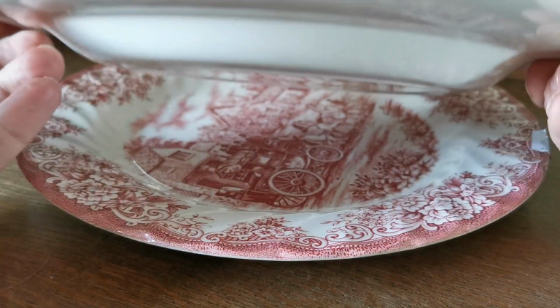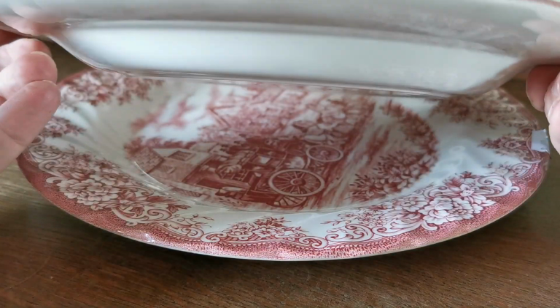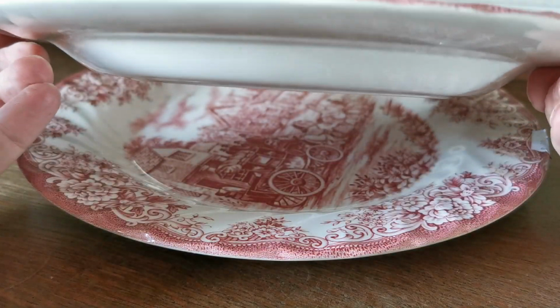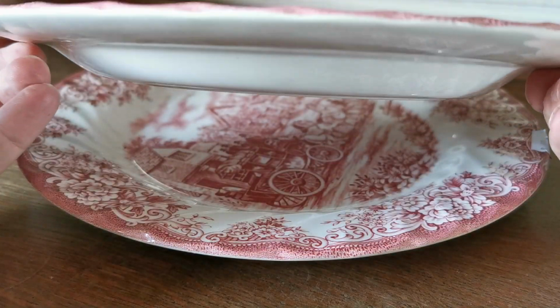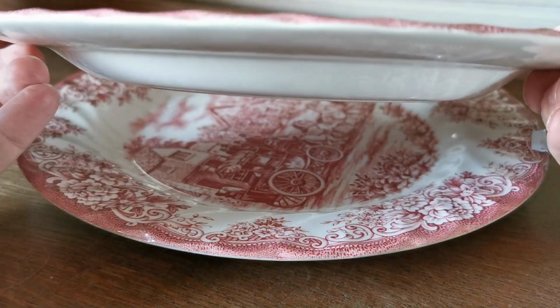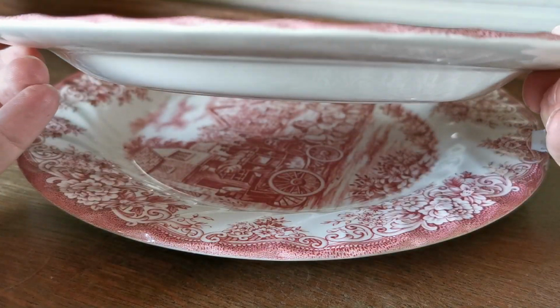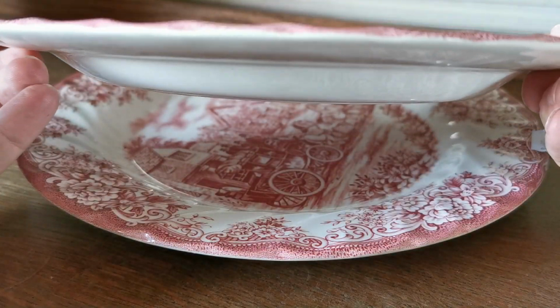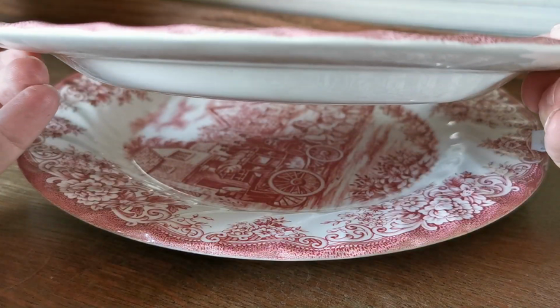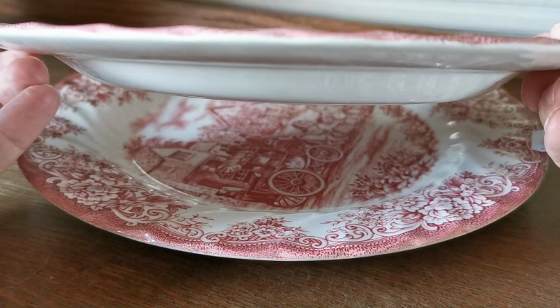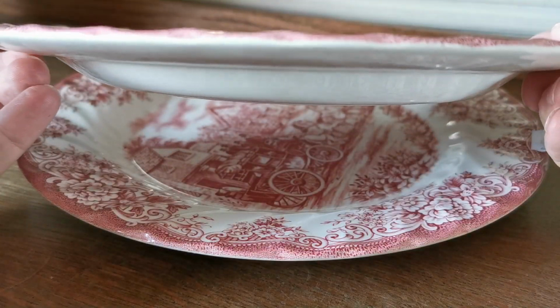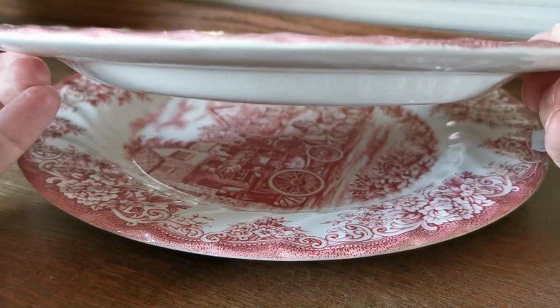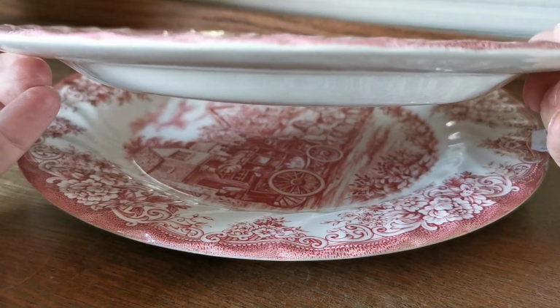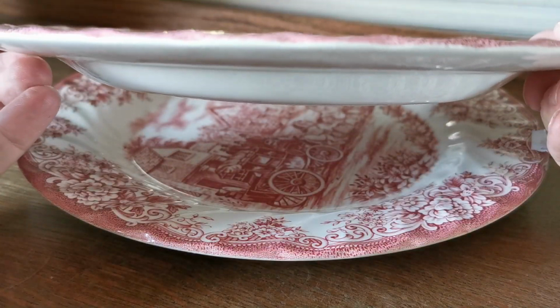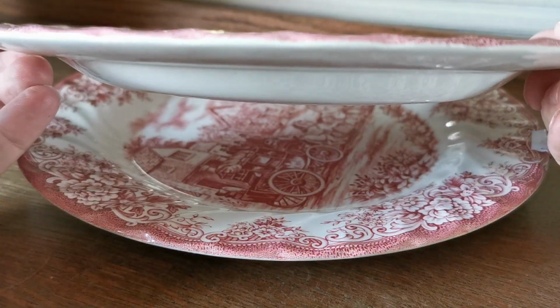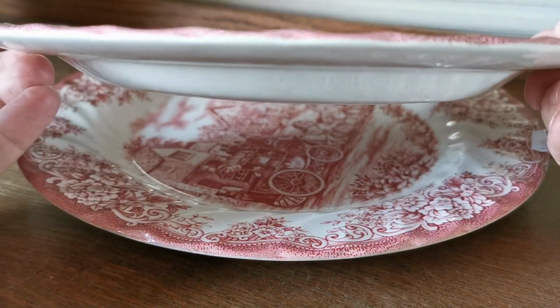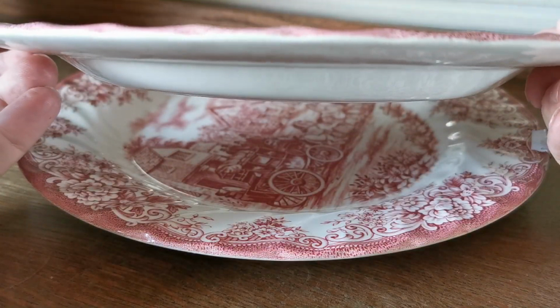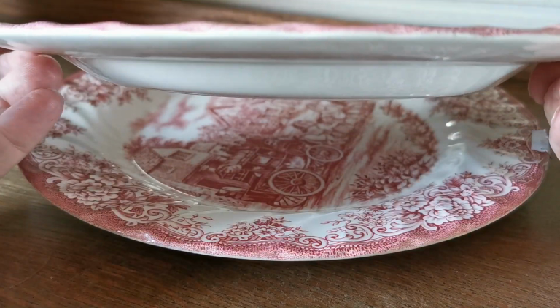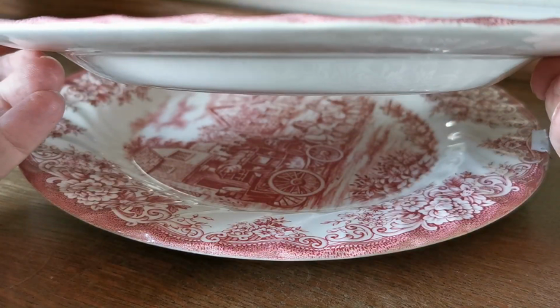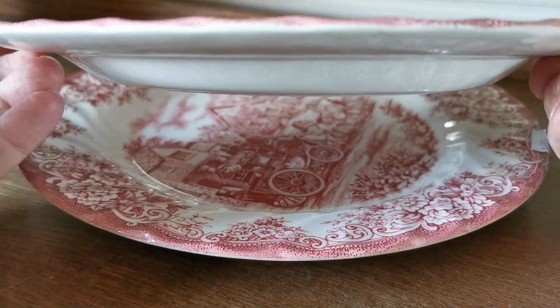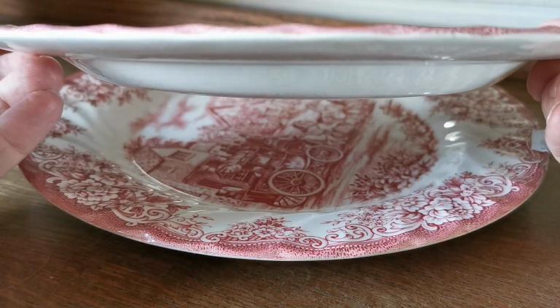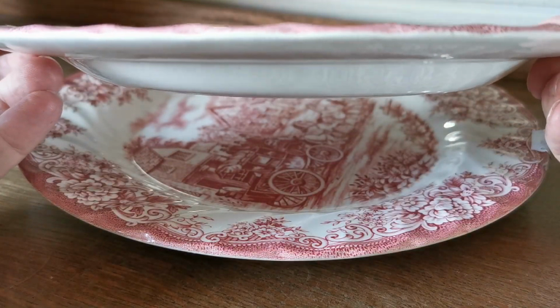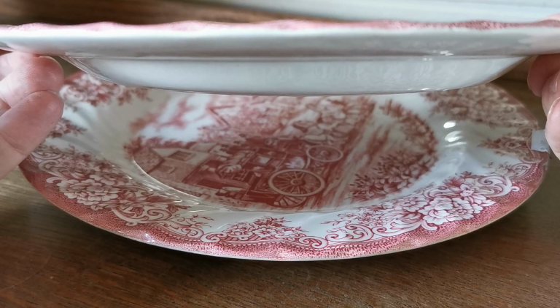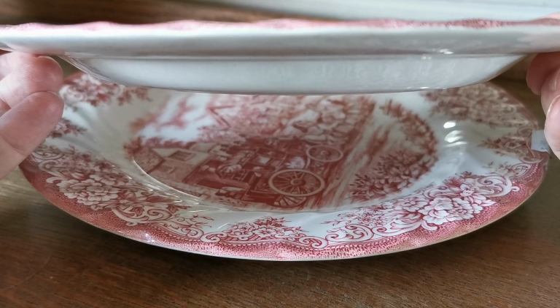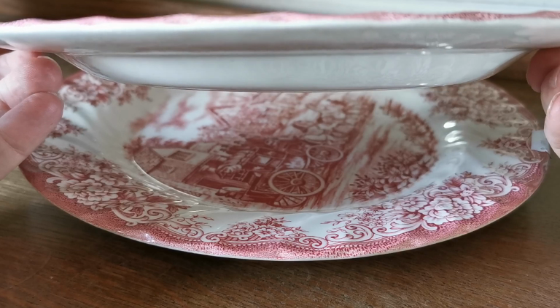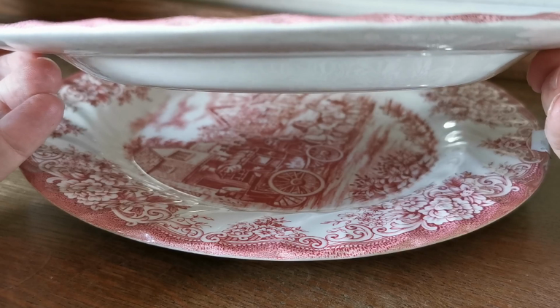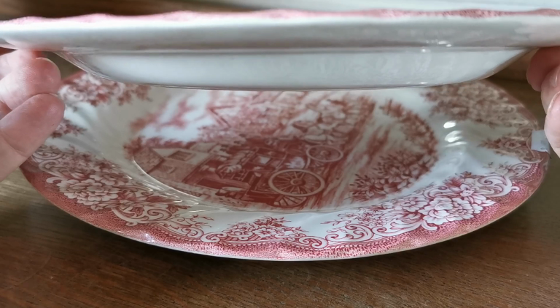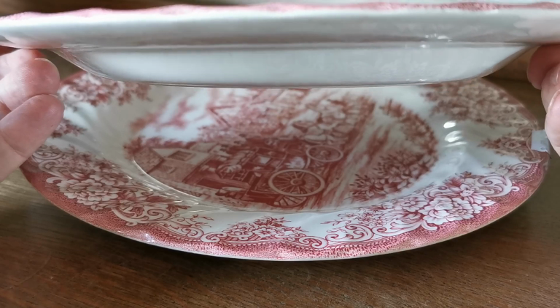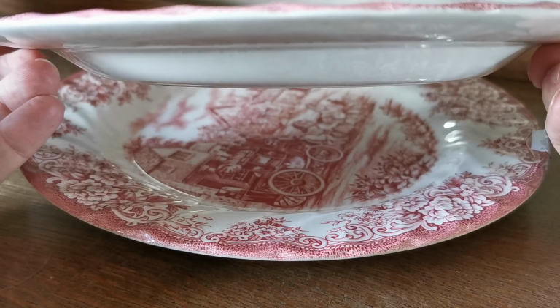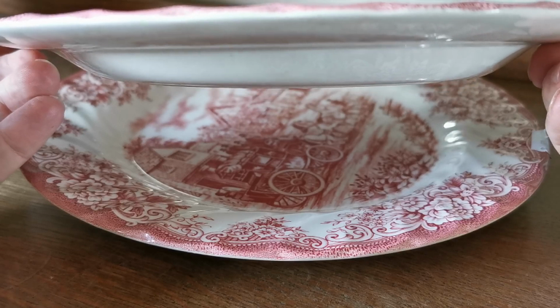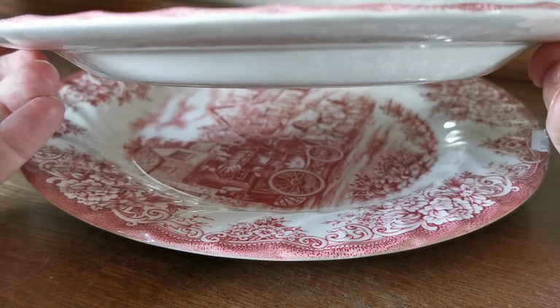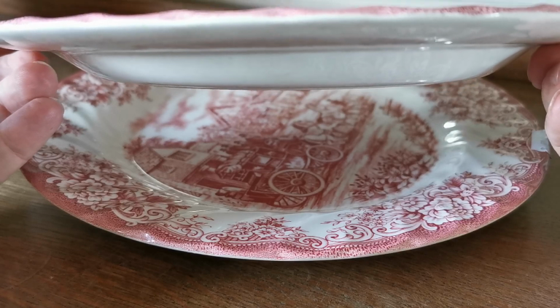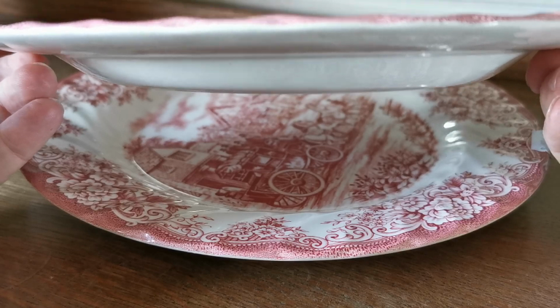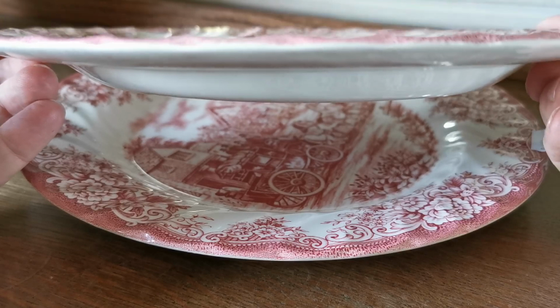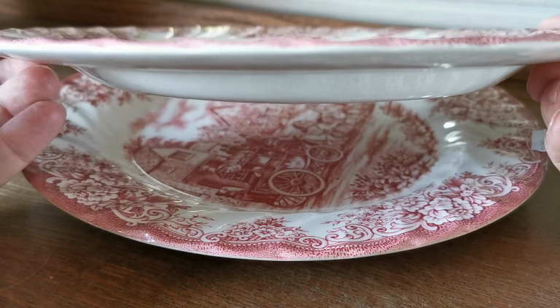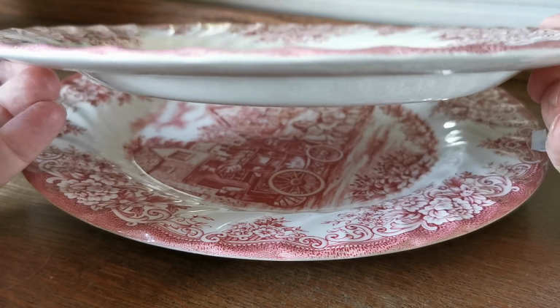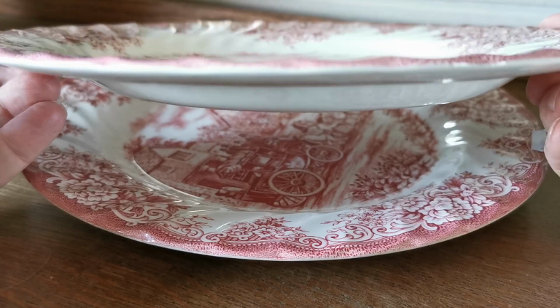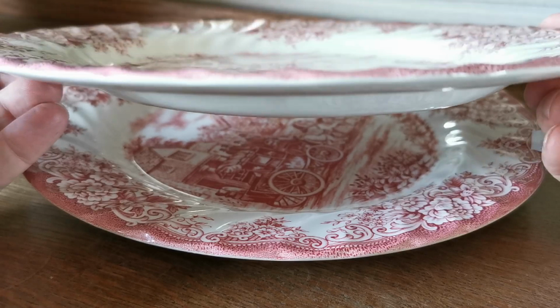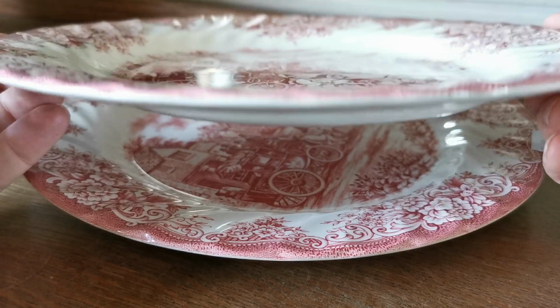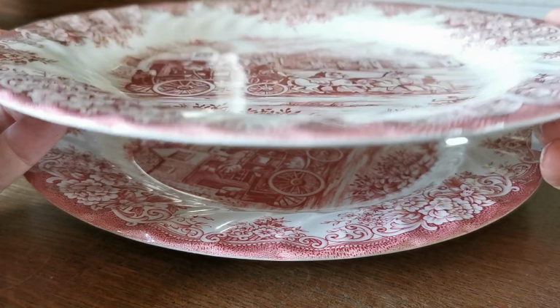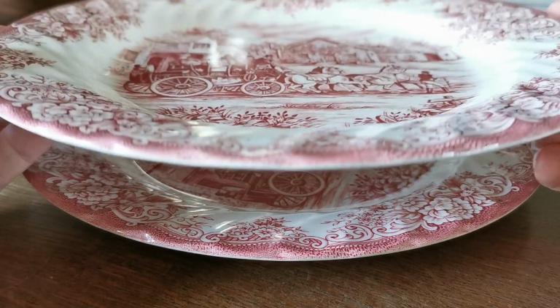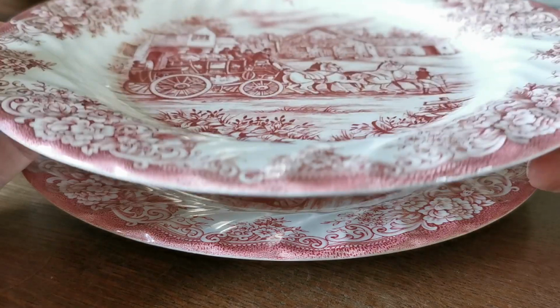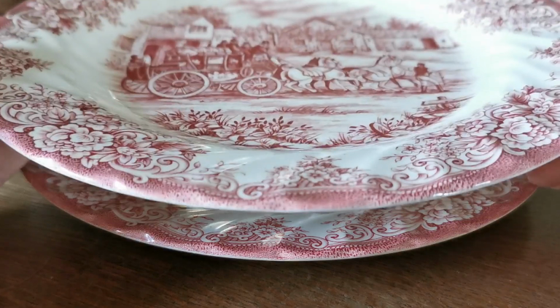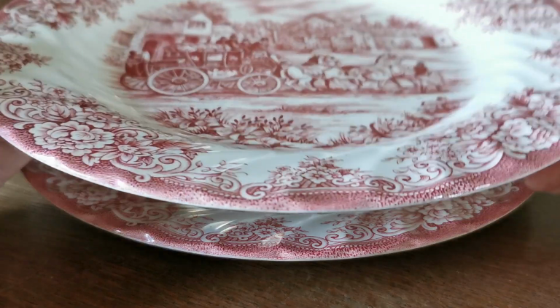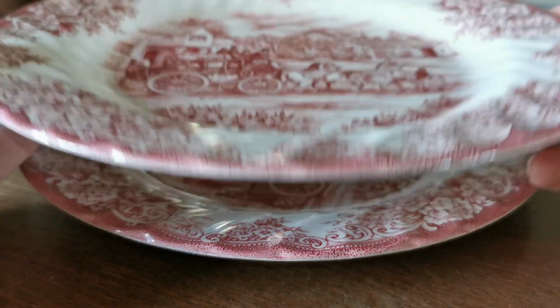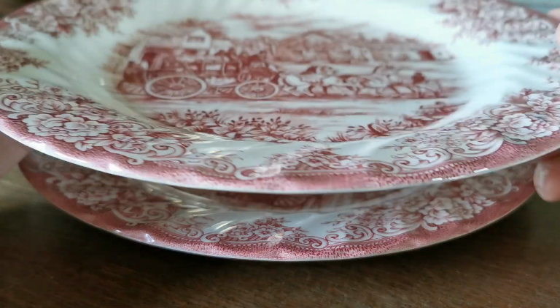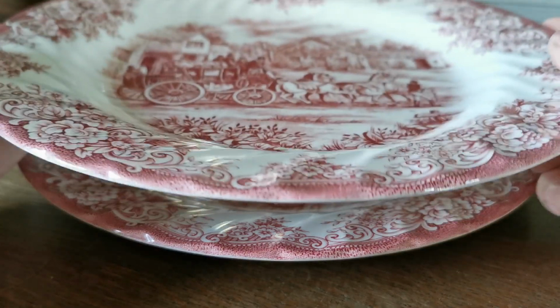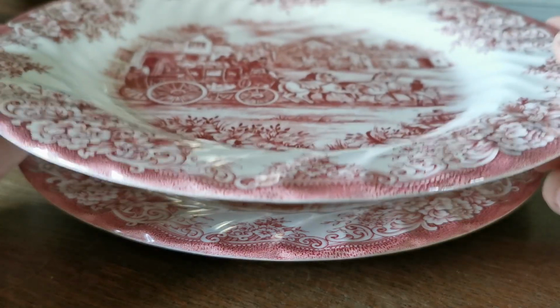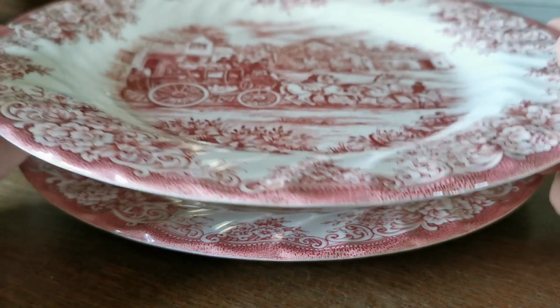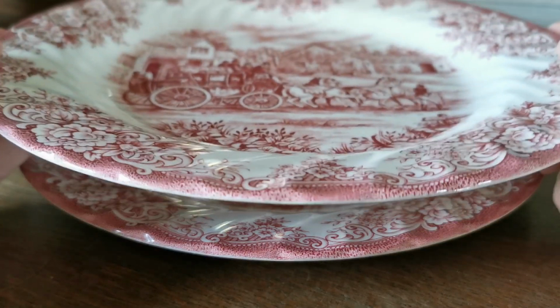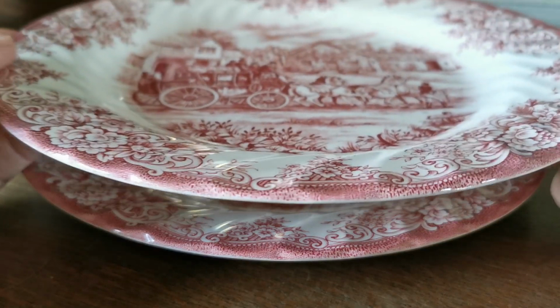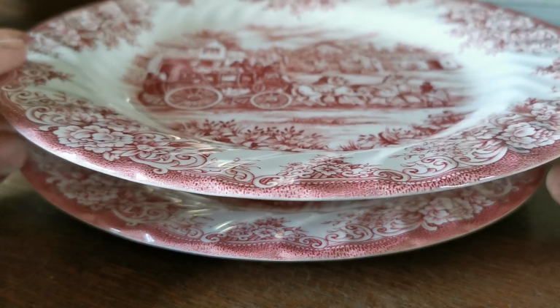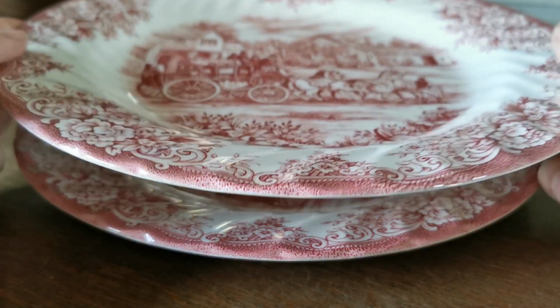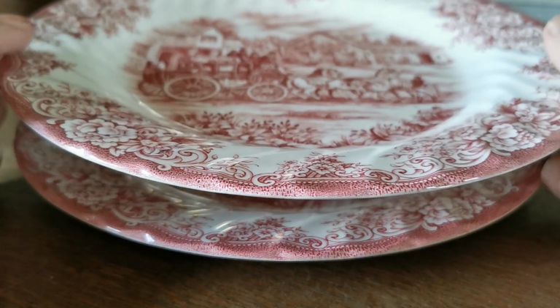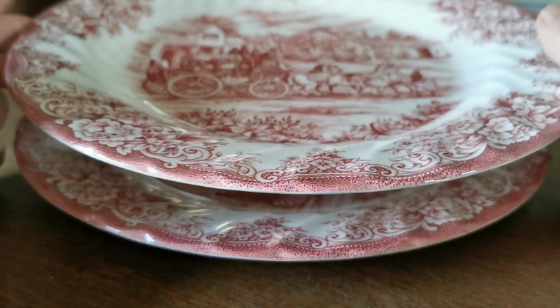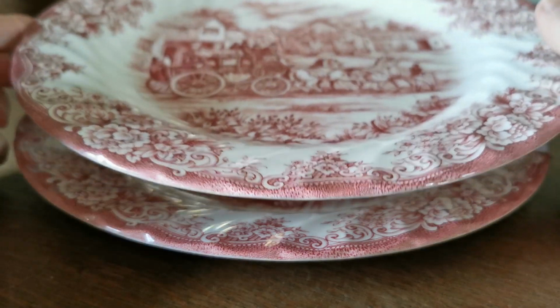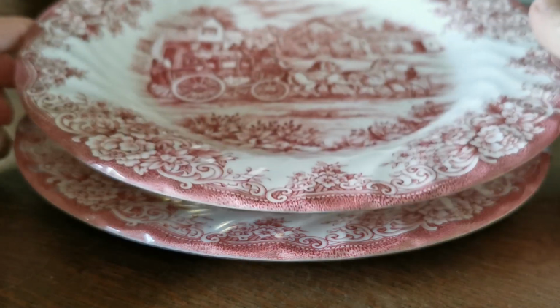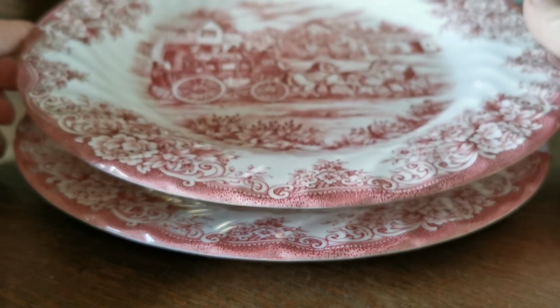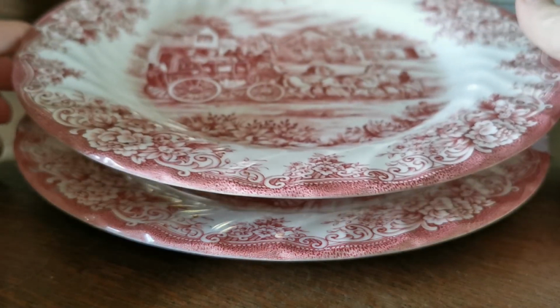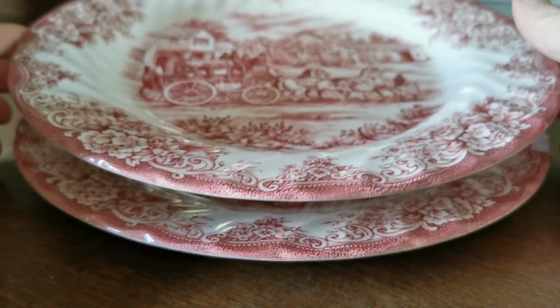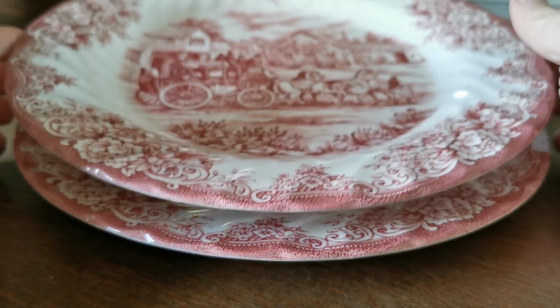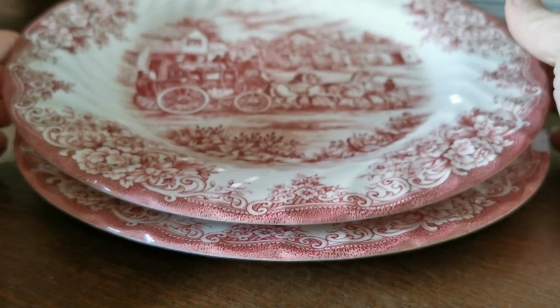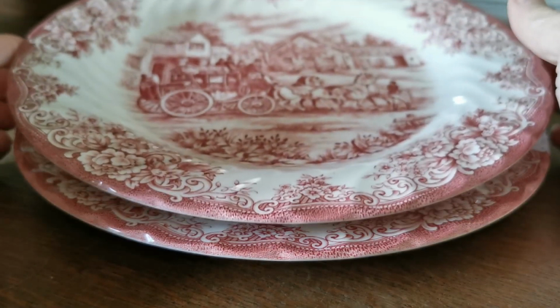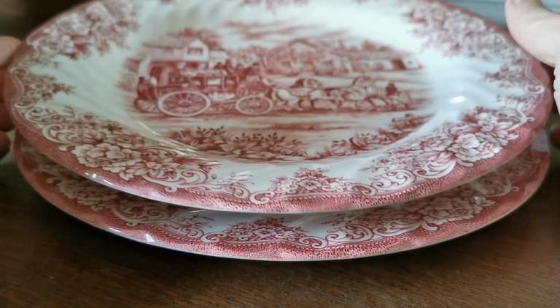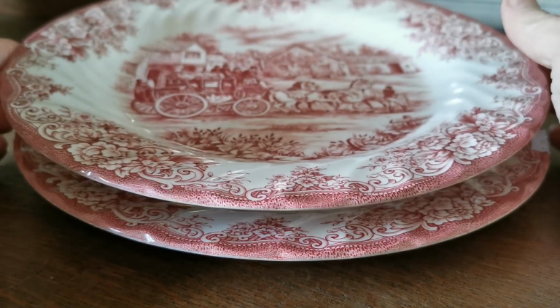Side elevation — they're quite wide rim, 10 and 5/8 inch English dinner plates. Substantial weight in these as well.